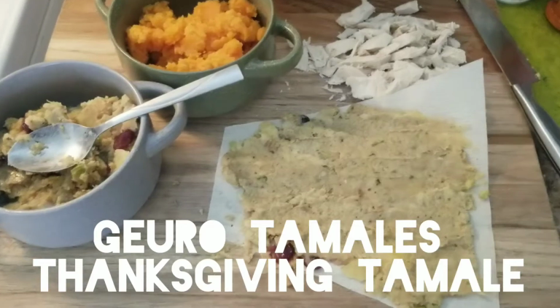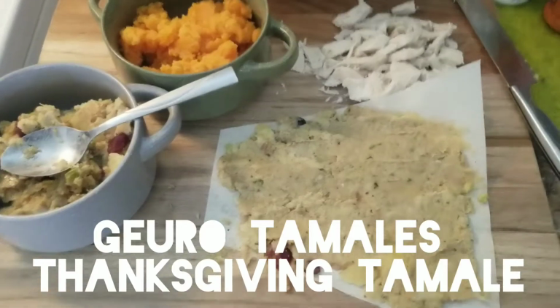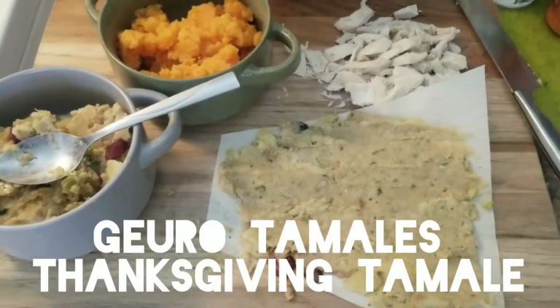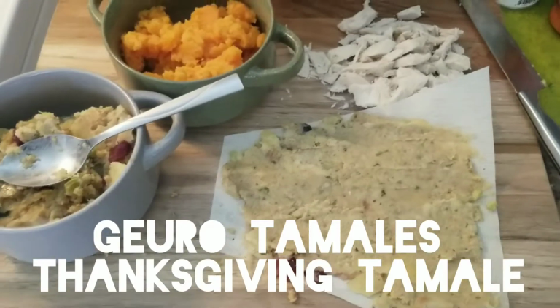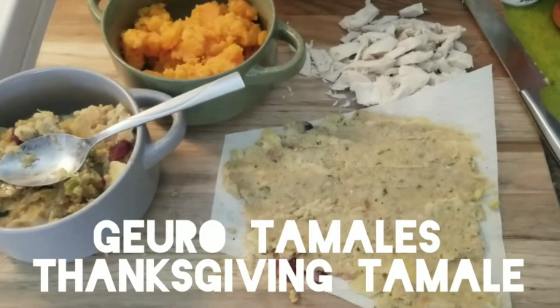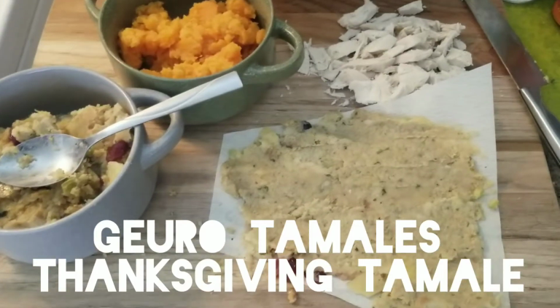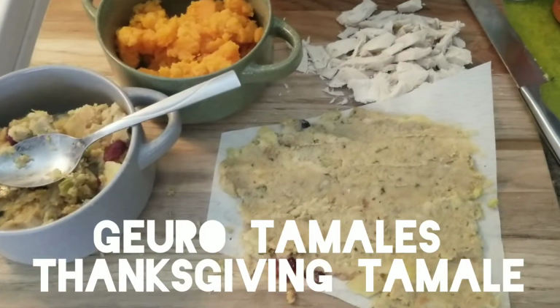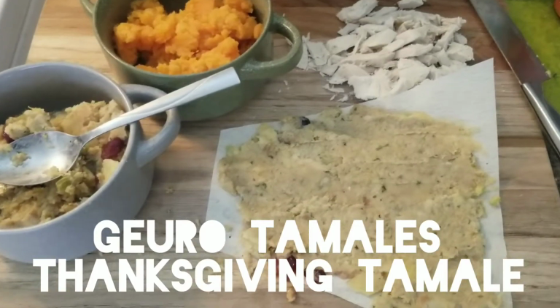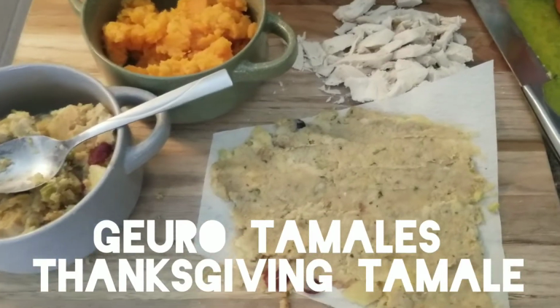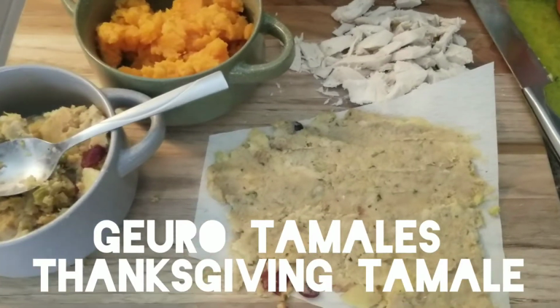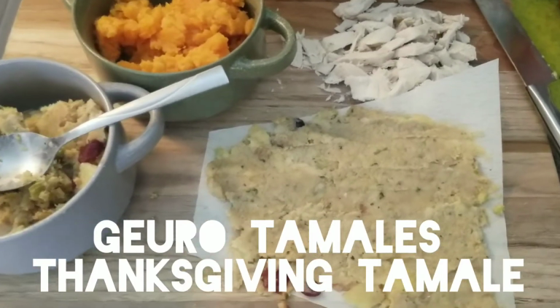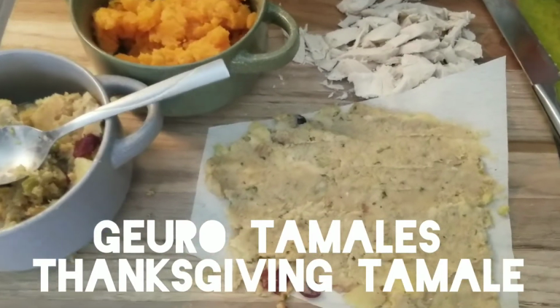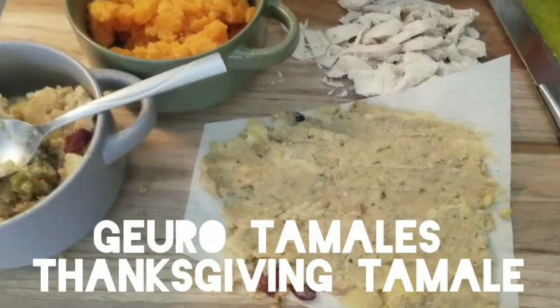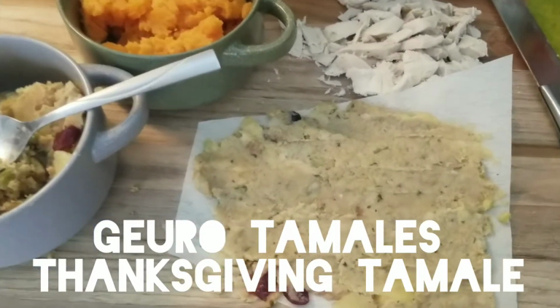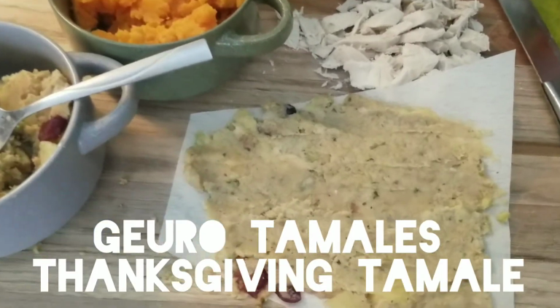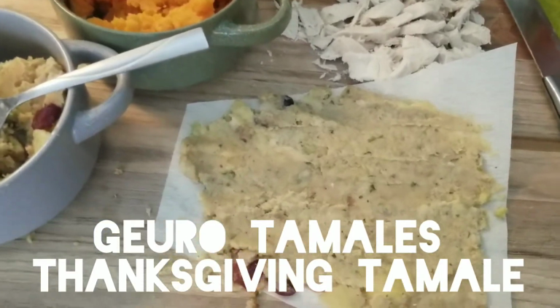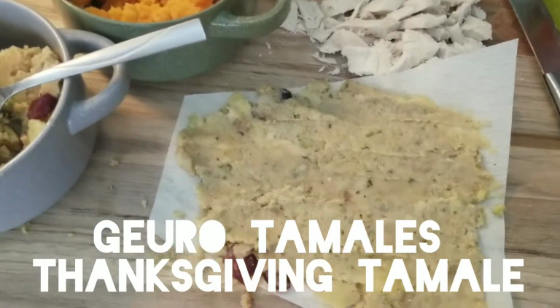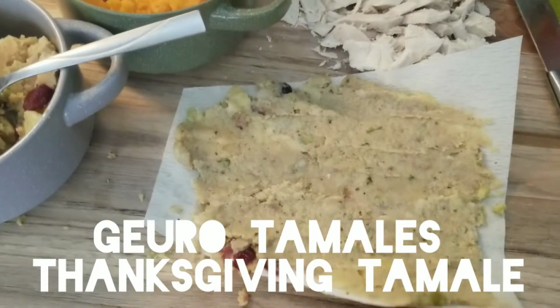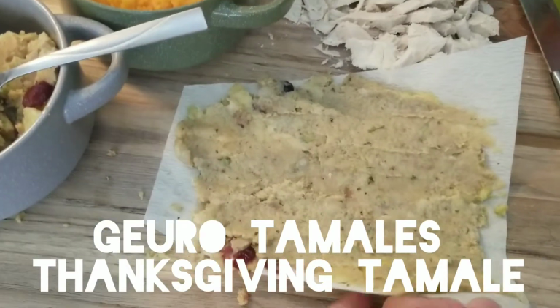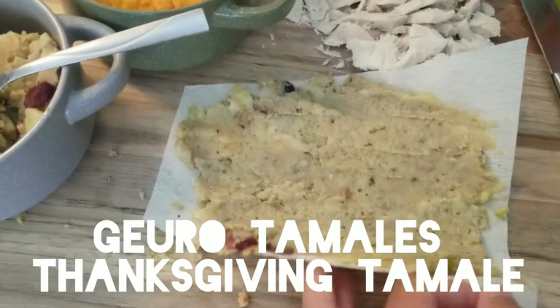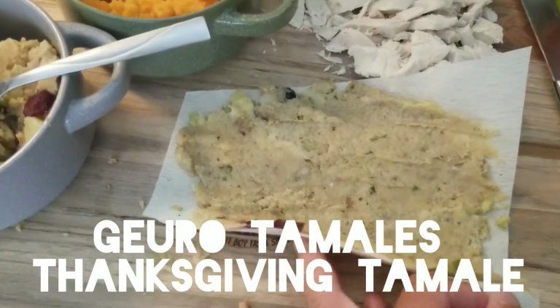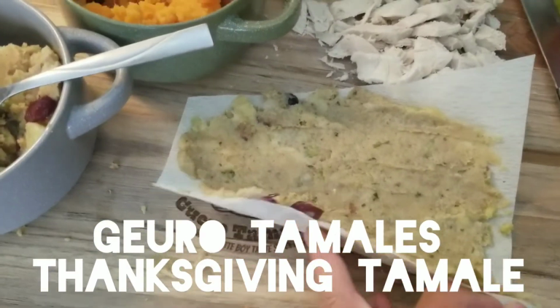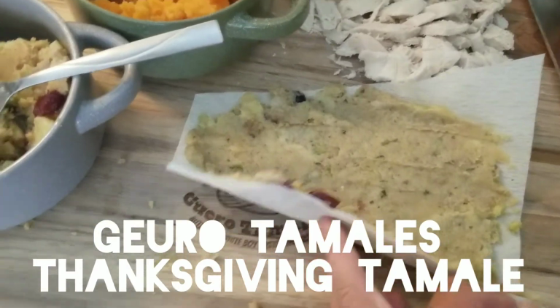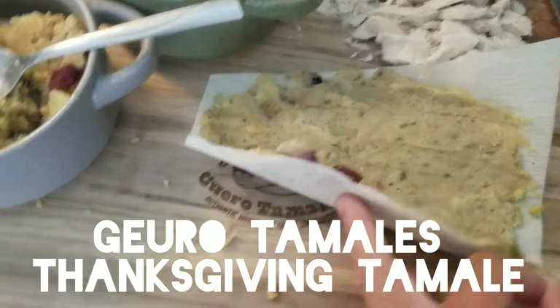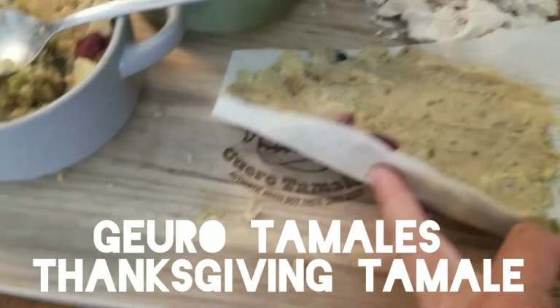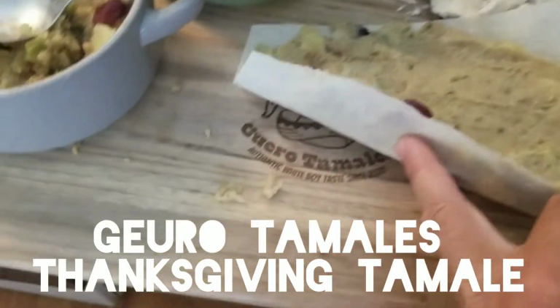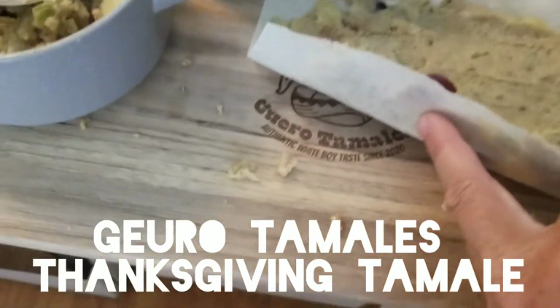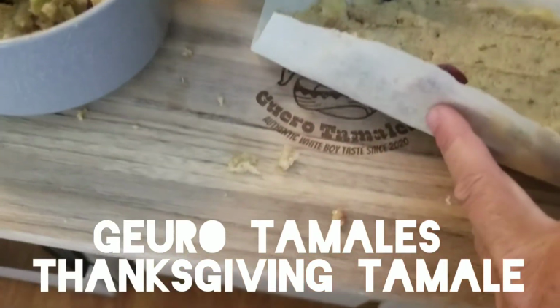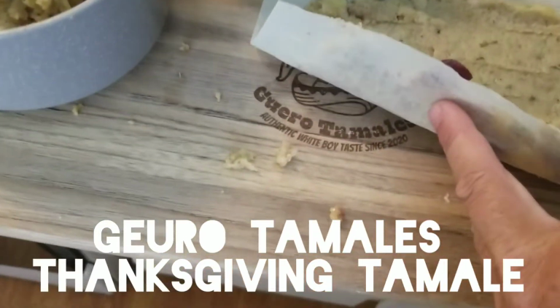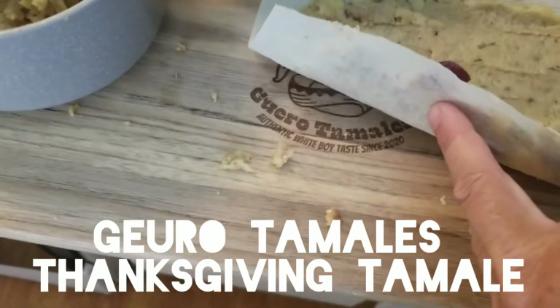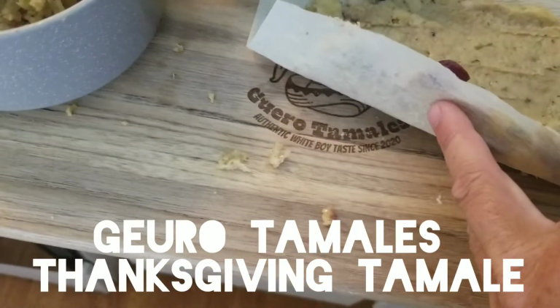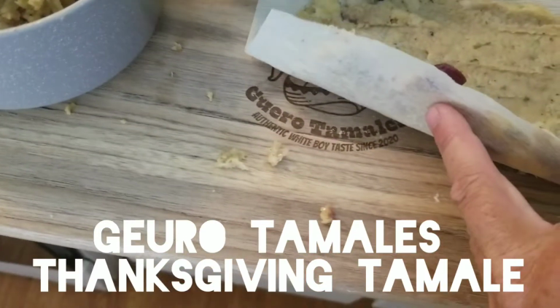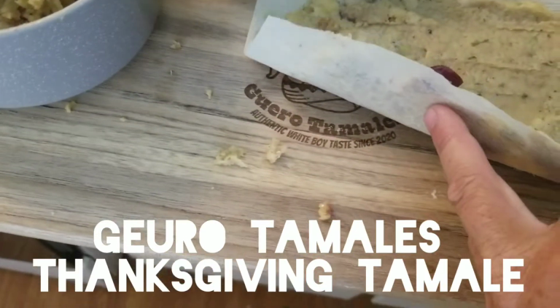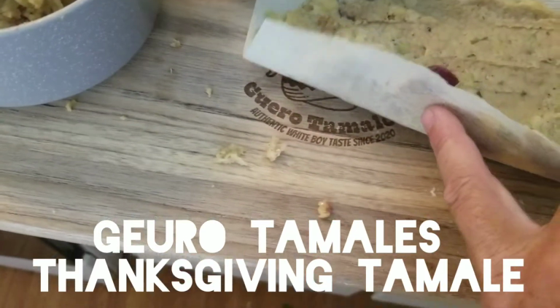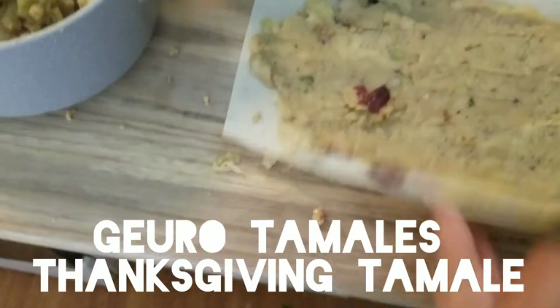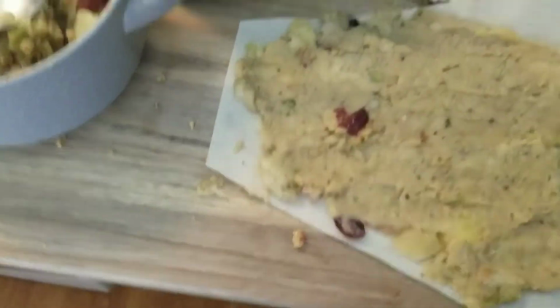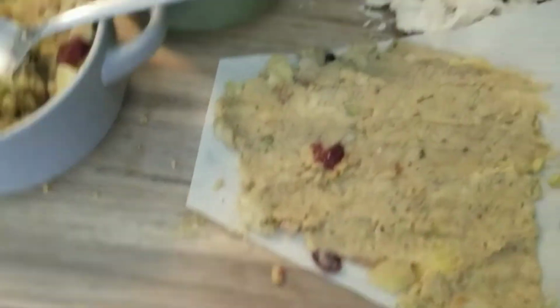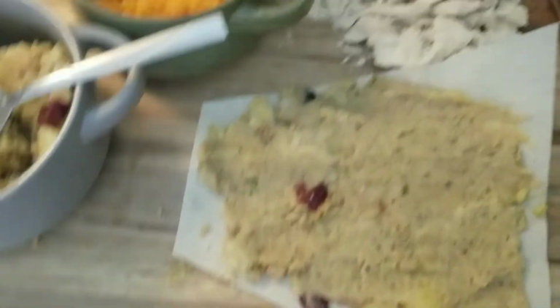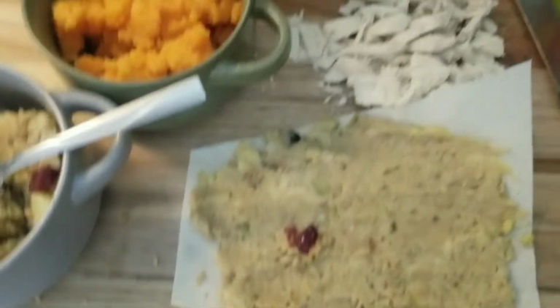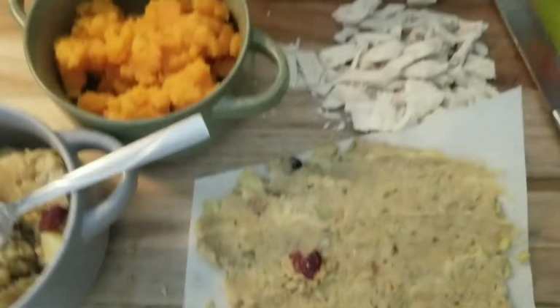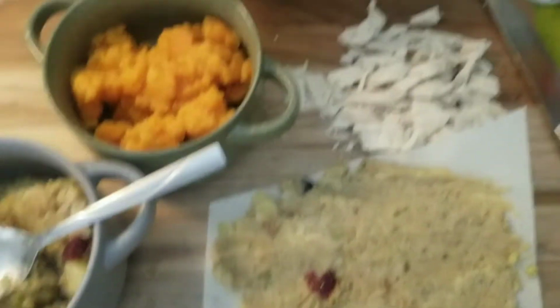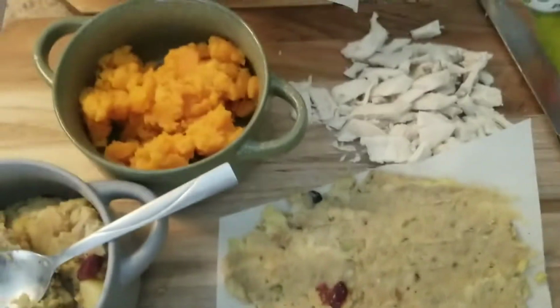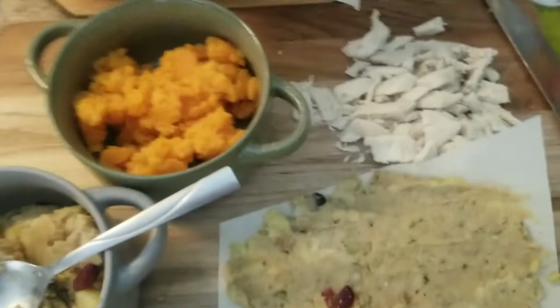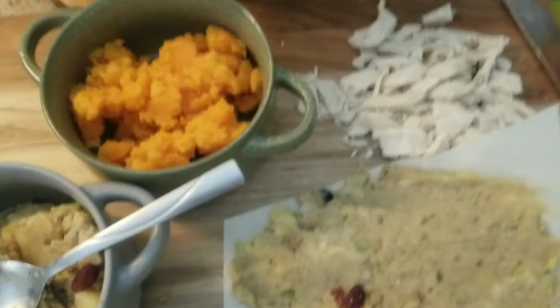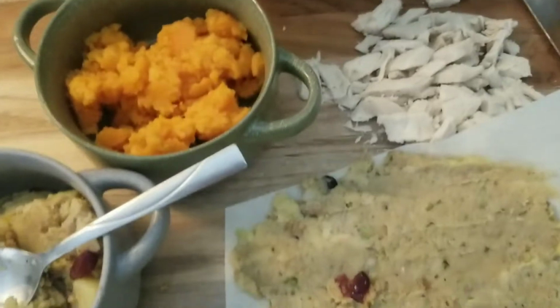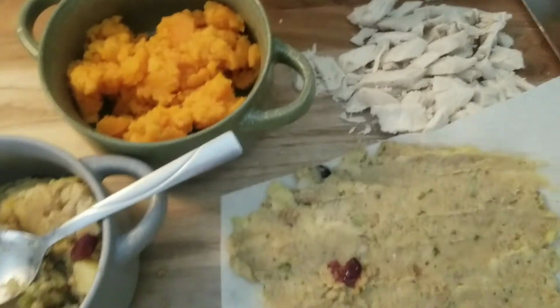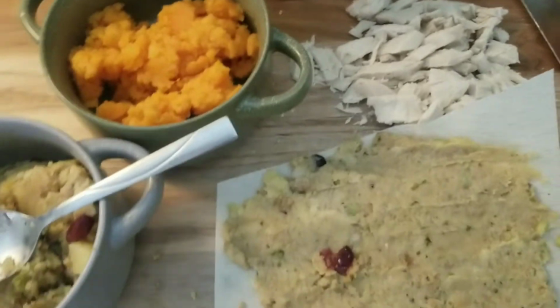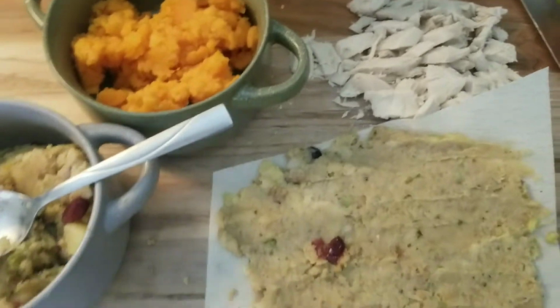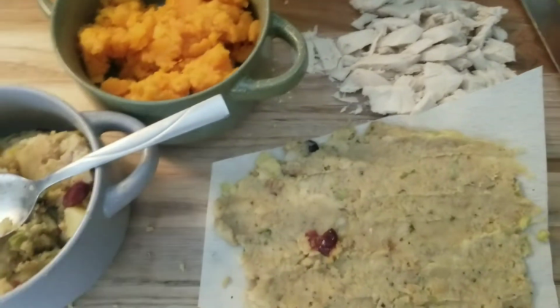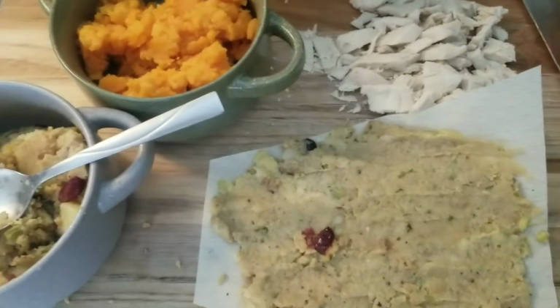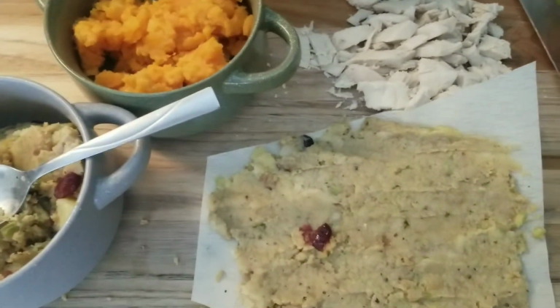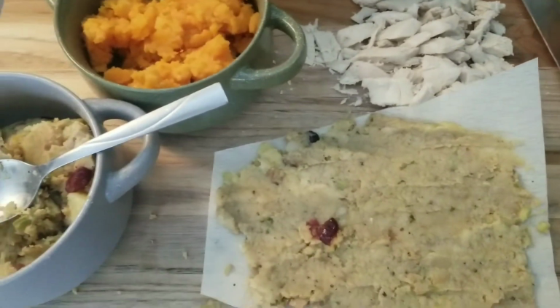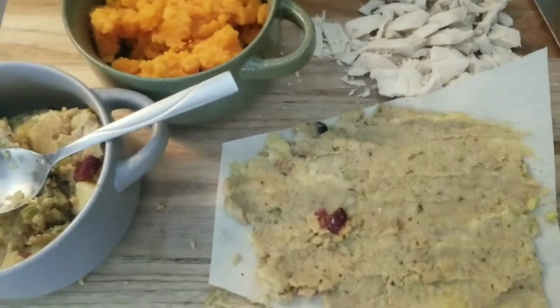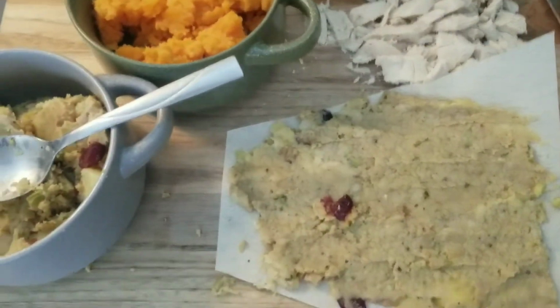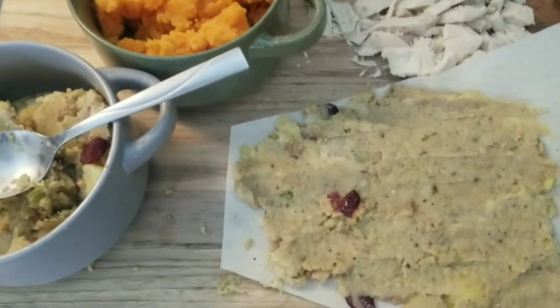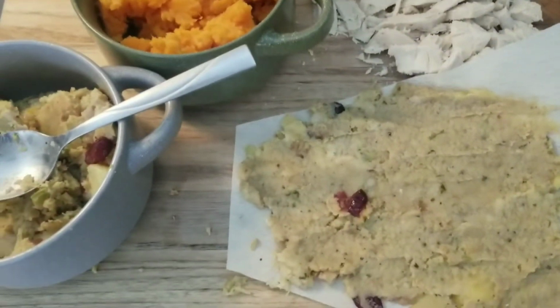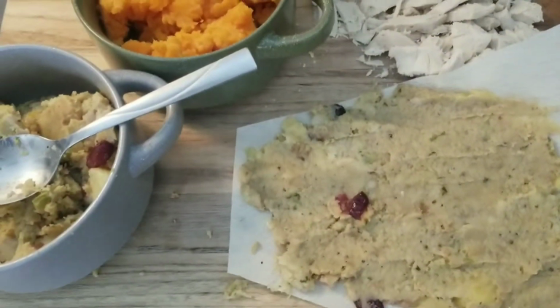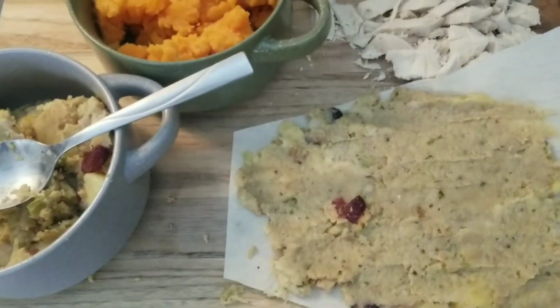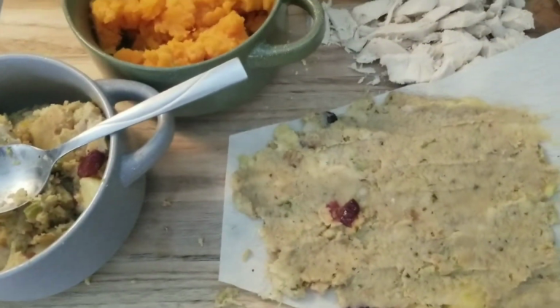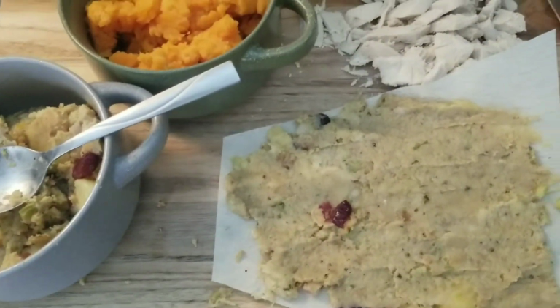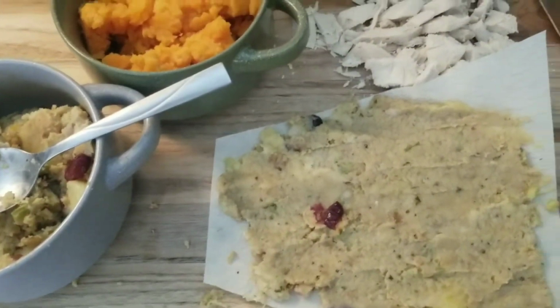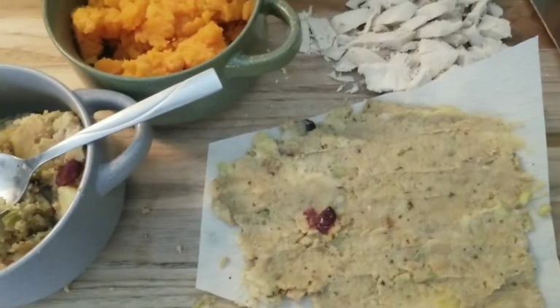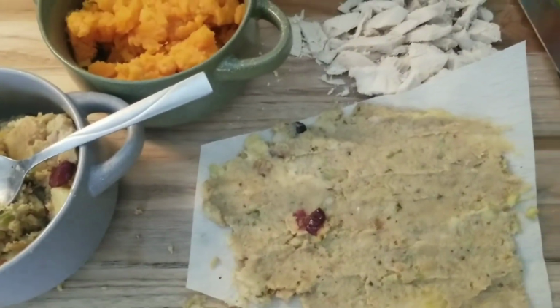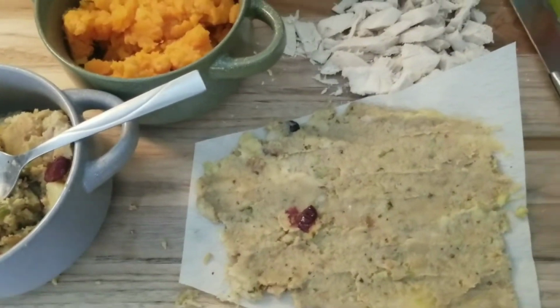Welcome again to another episode of — there it is right there — Guado Tamales. This is my Thanksgiving tamale.